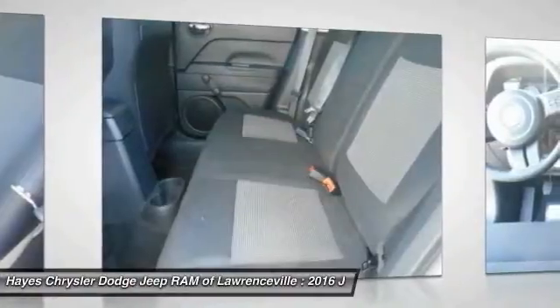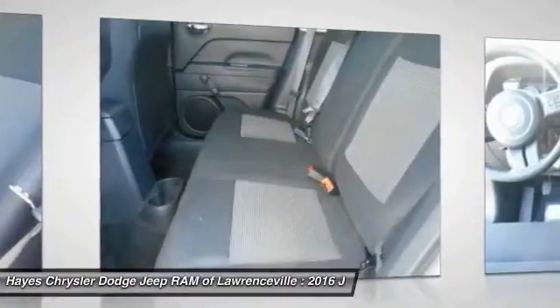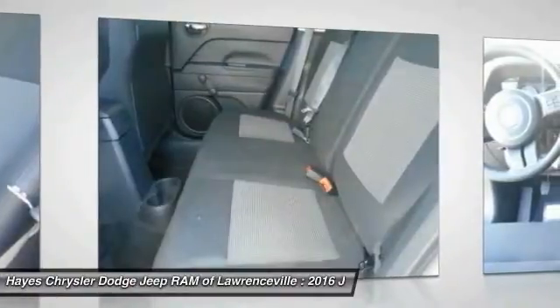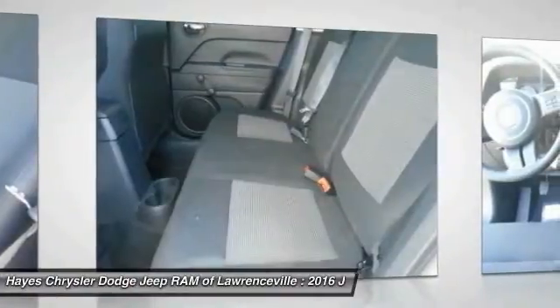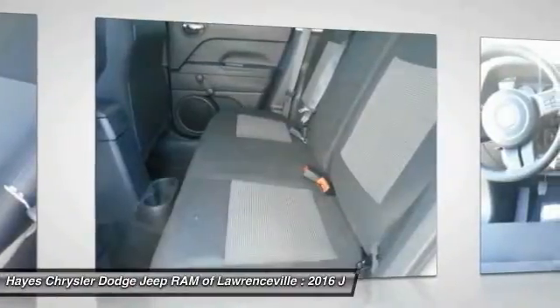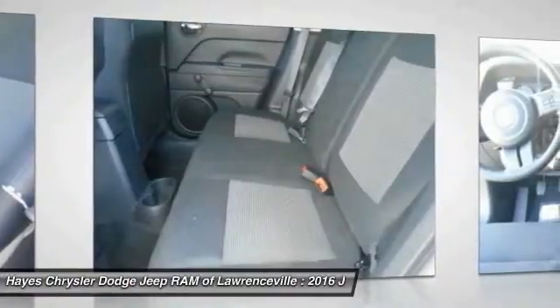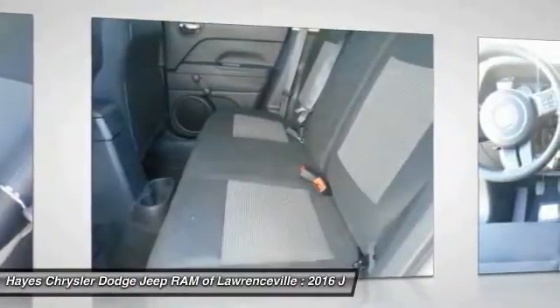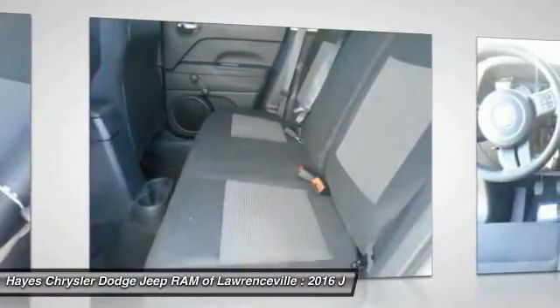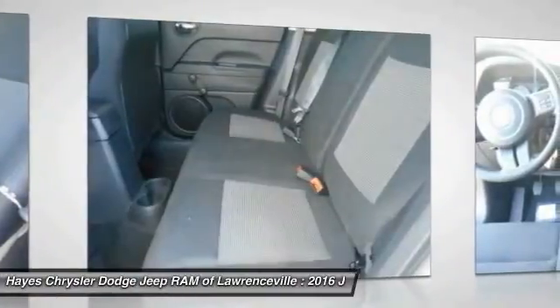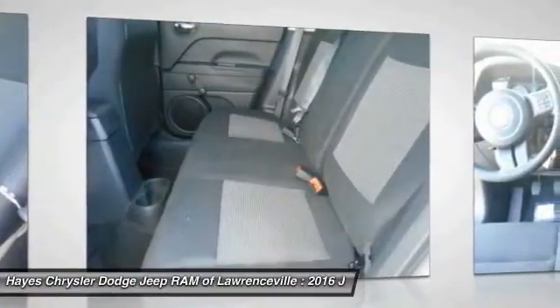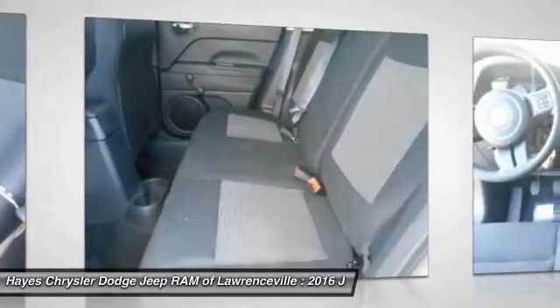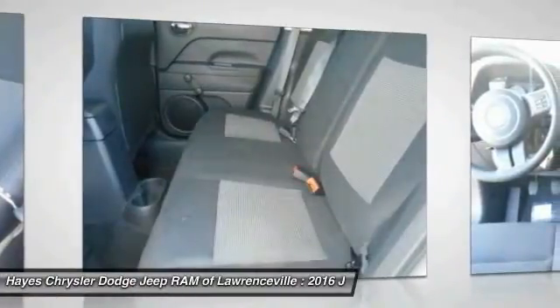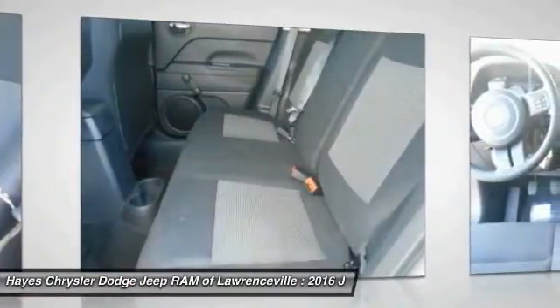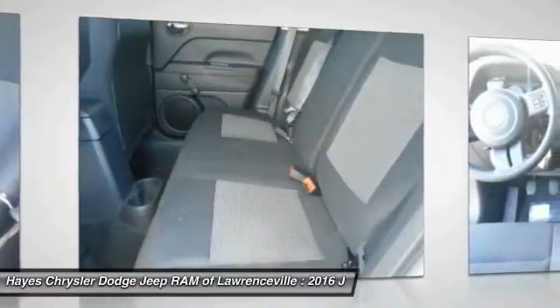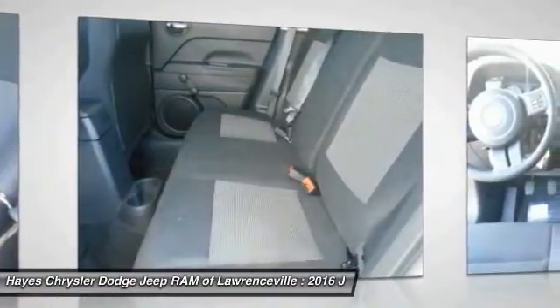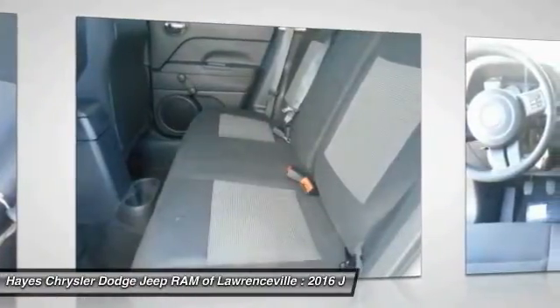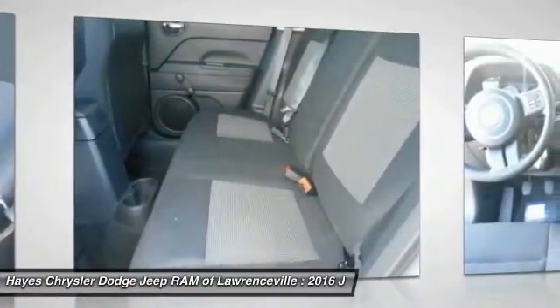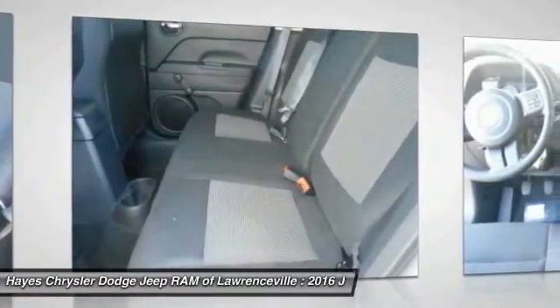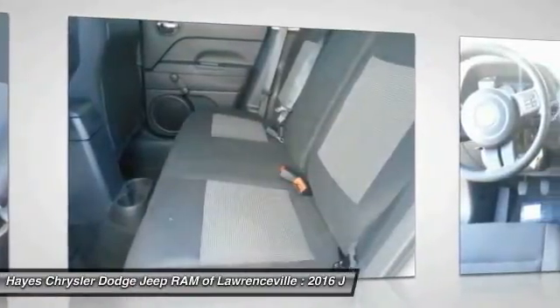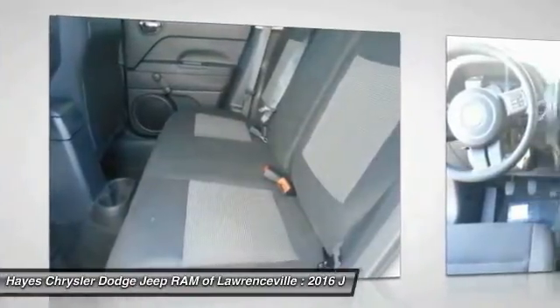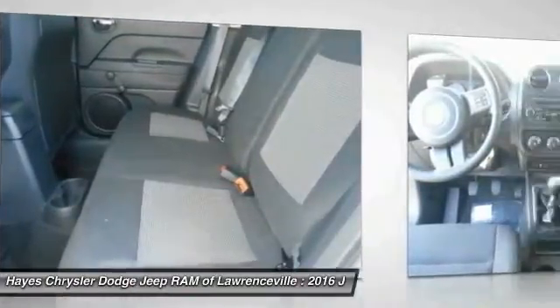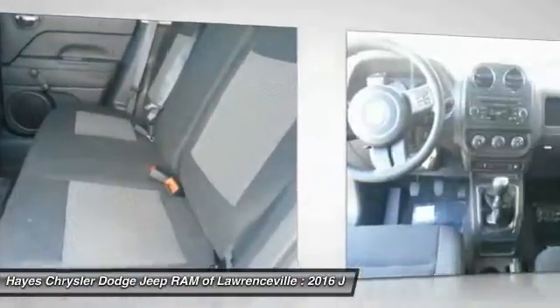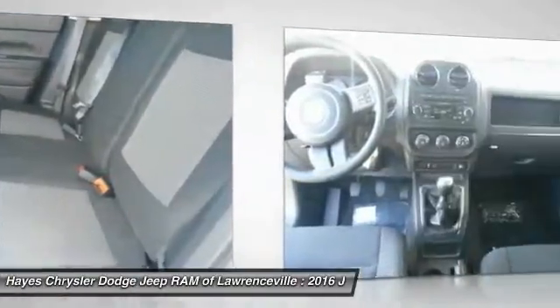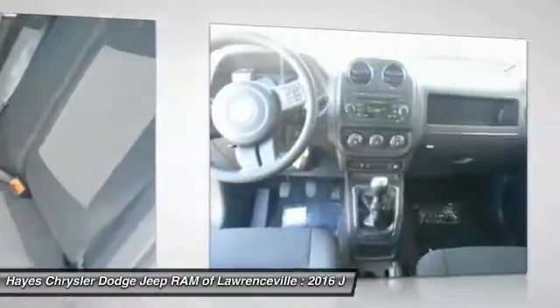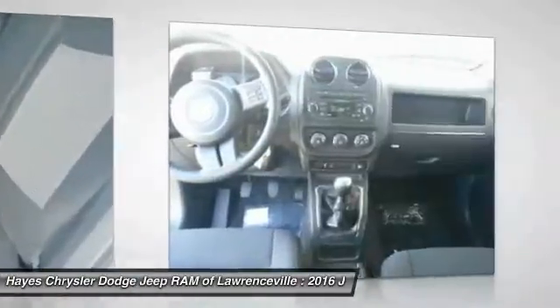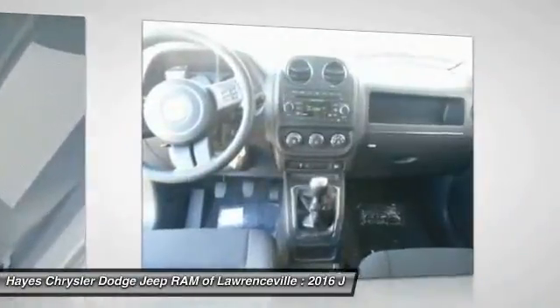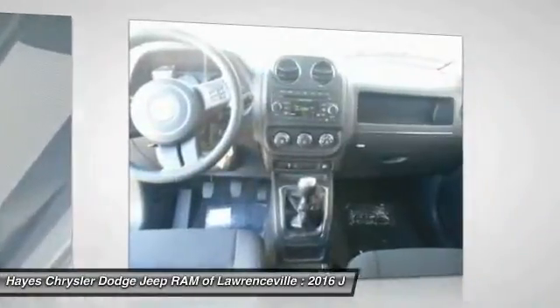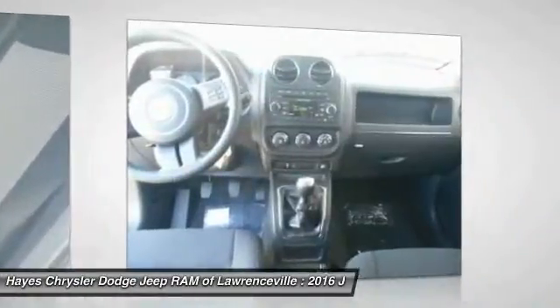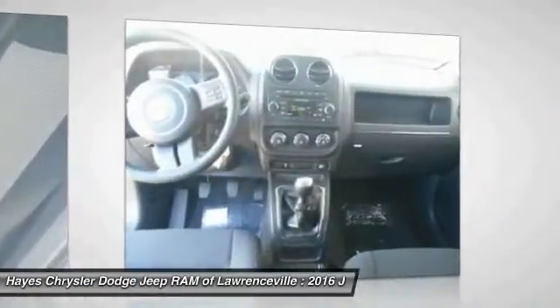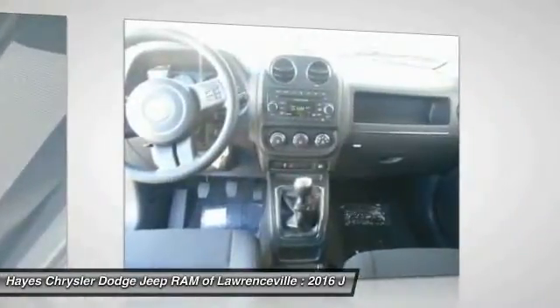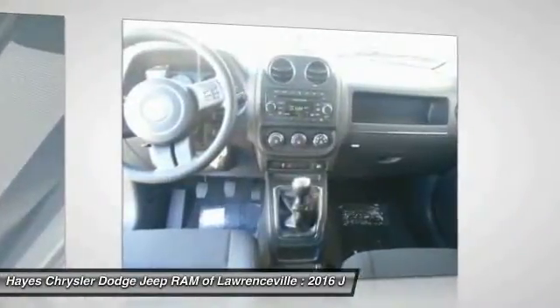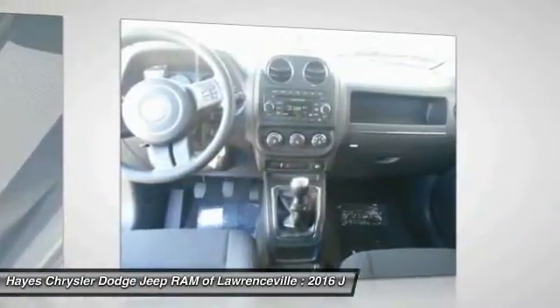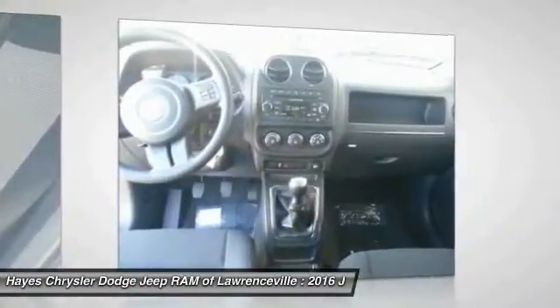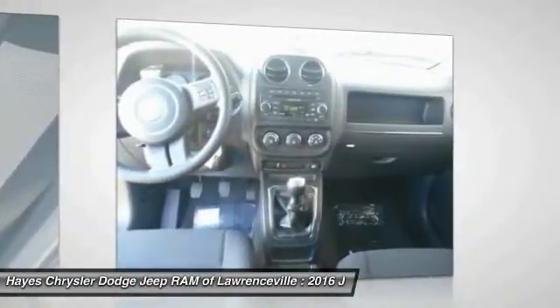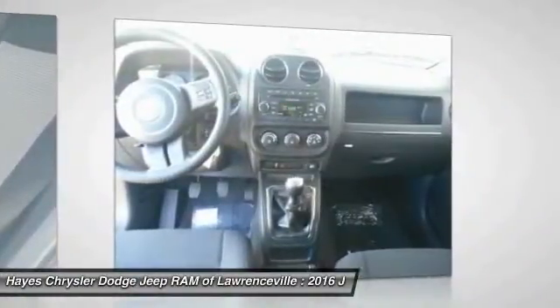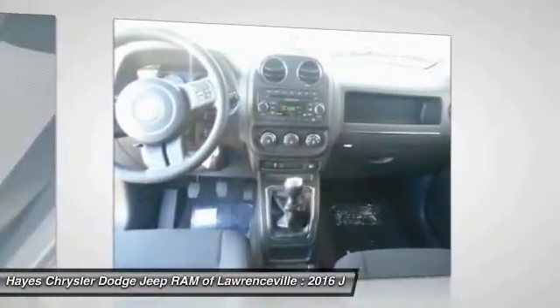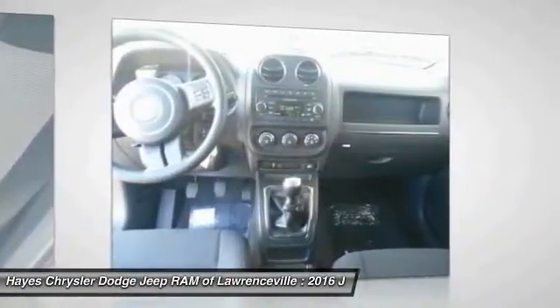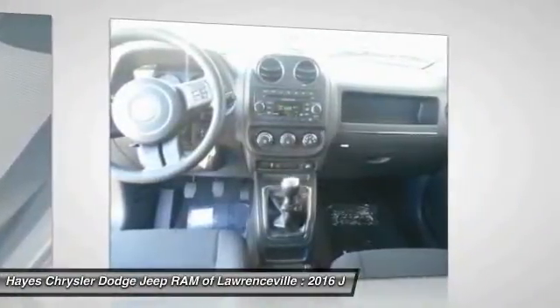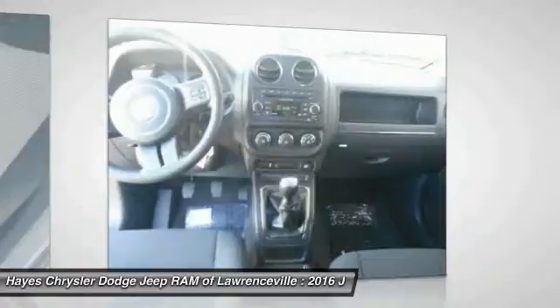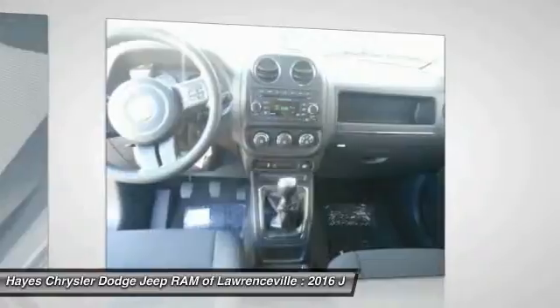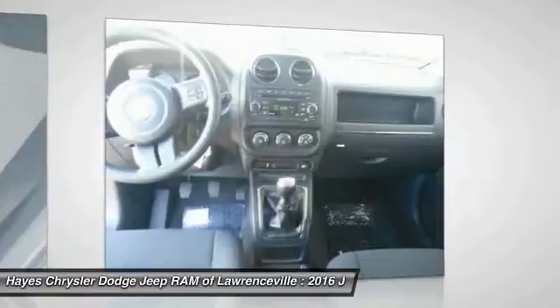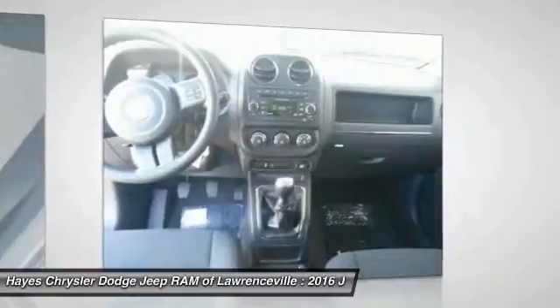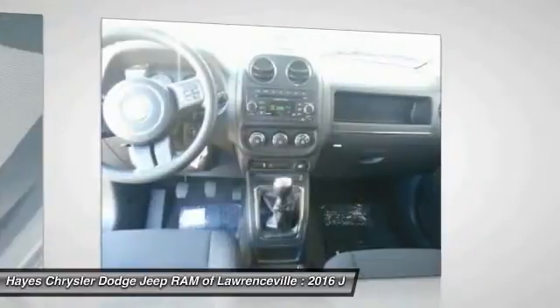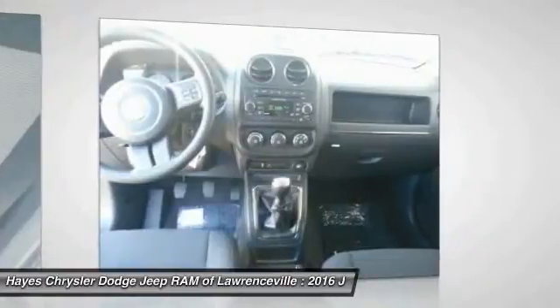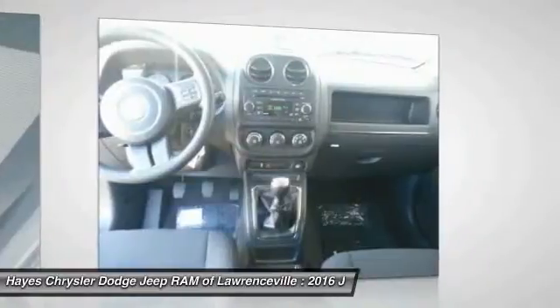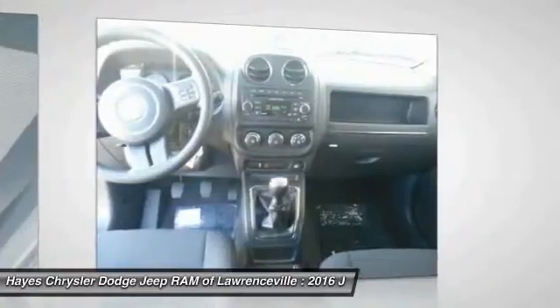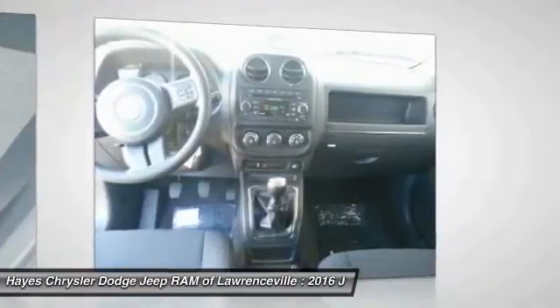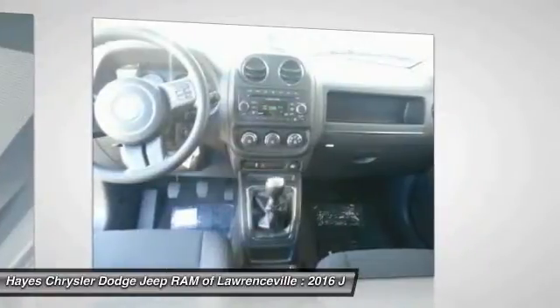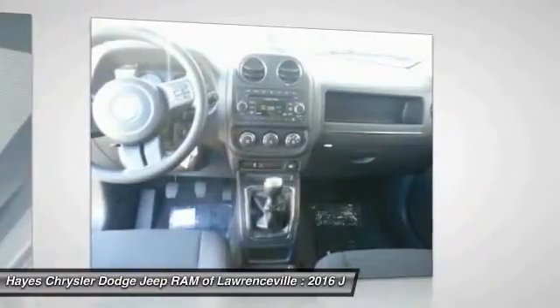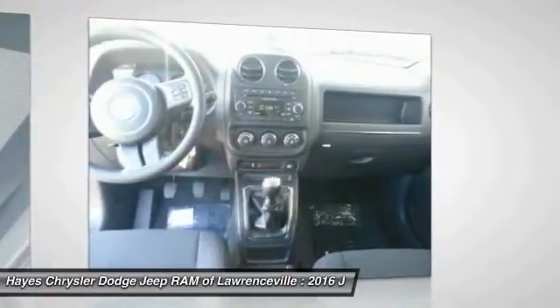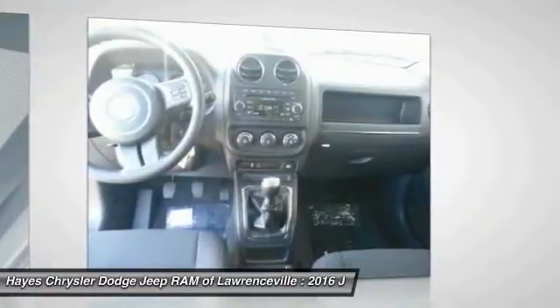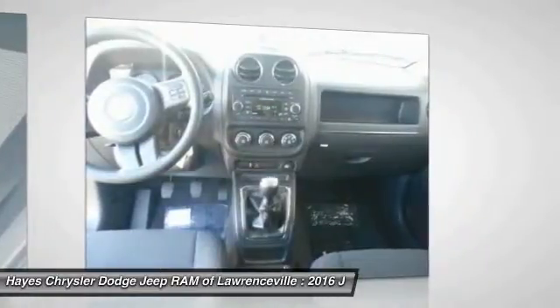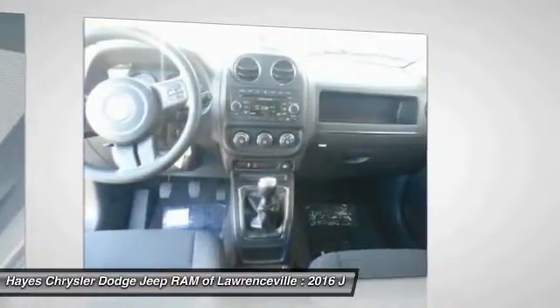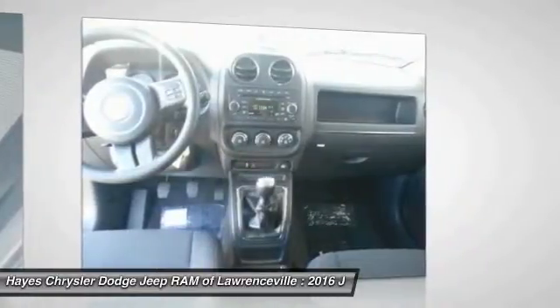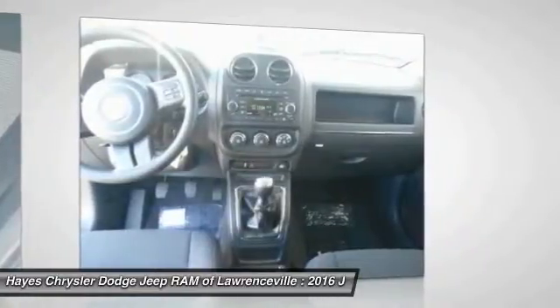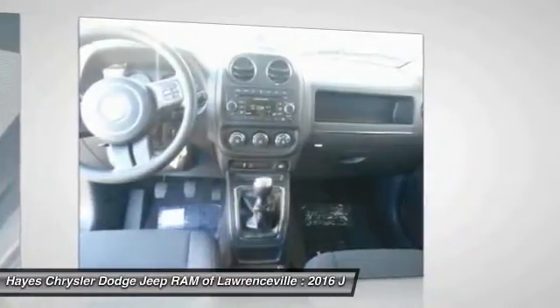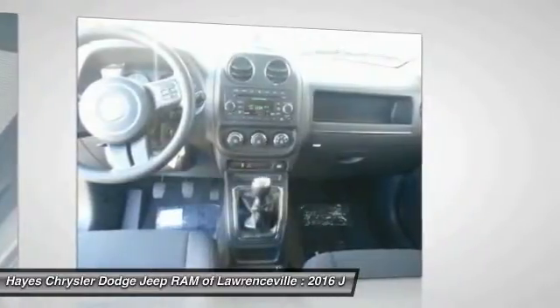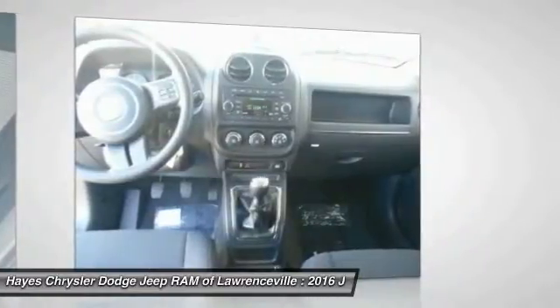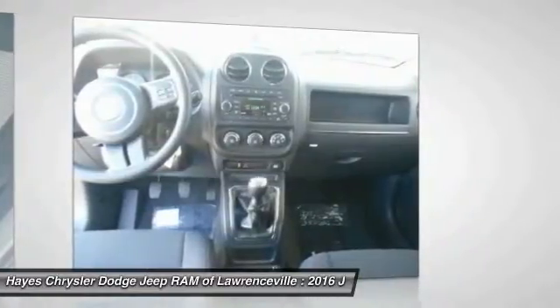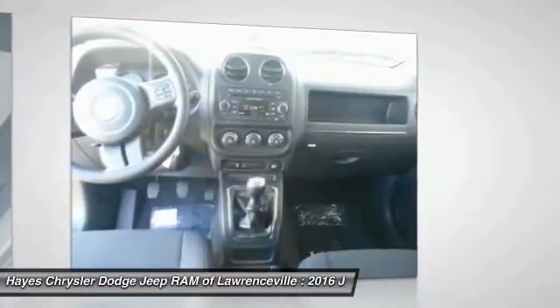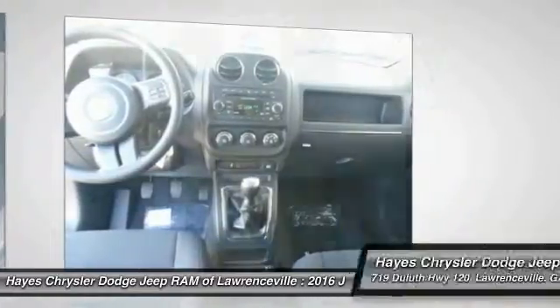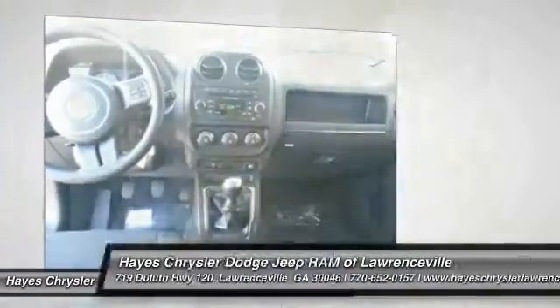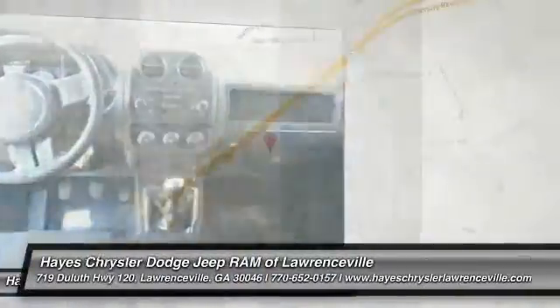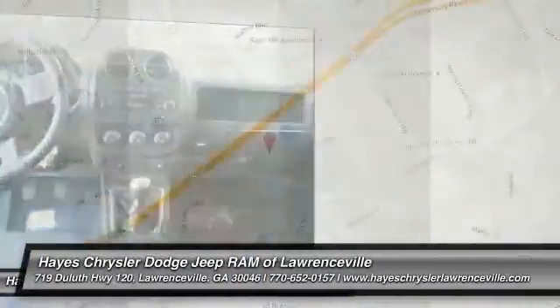FWD, rear defrost, AM FM stereo radio, MP3 playback stereo. Come see the car for yourself.